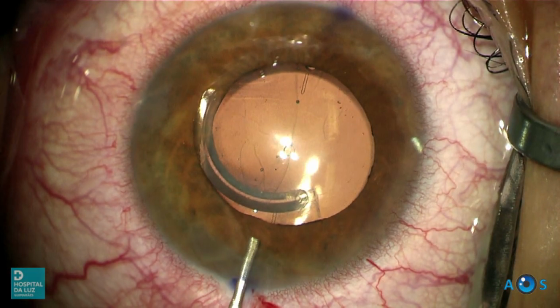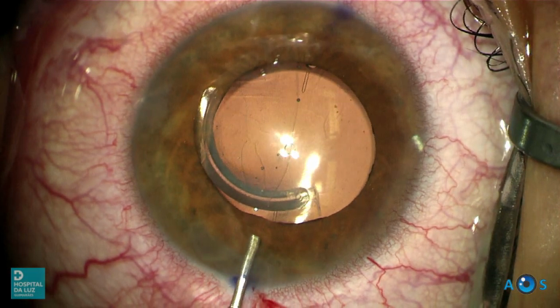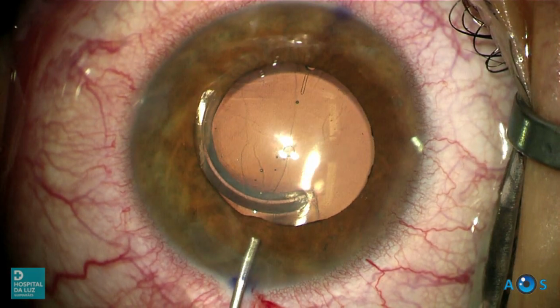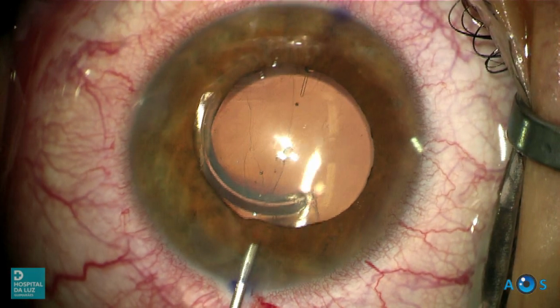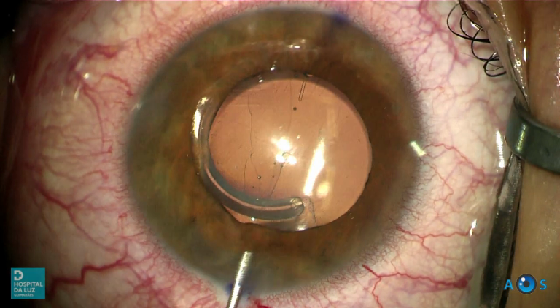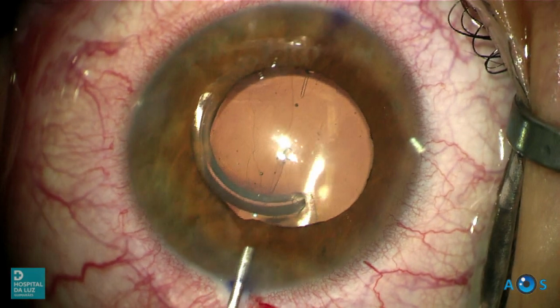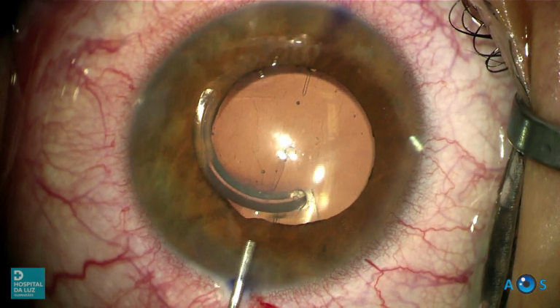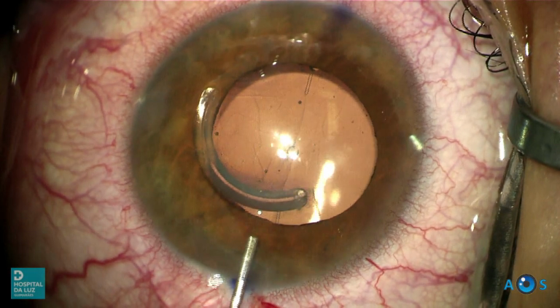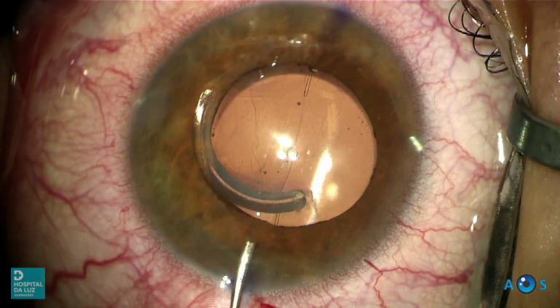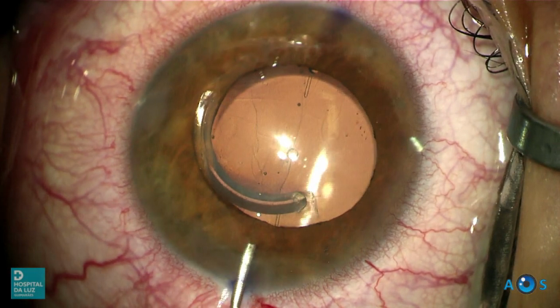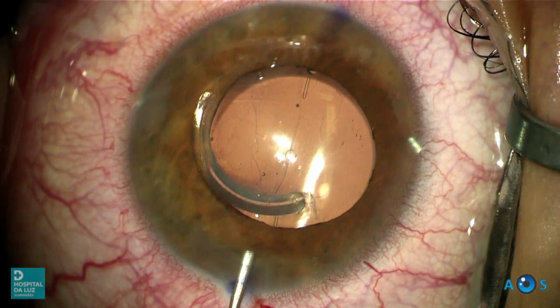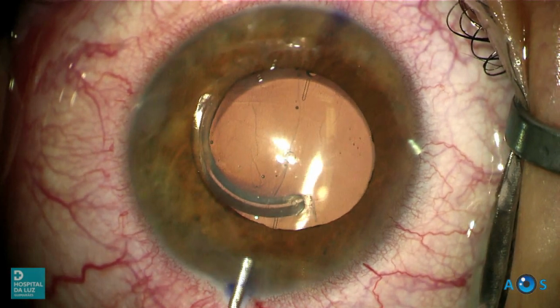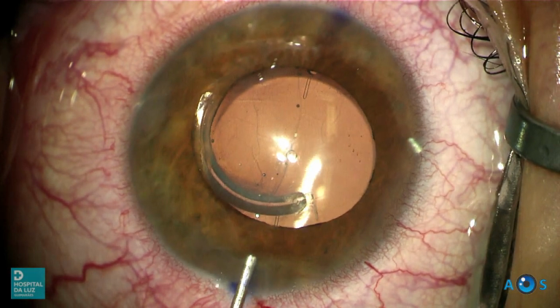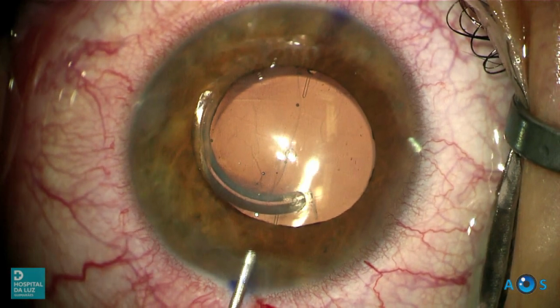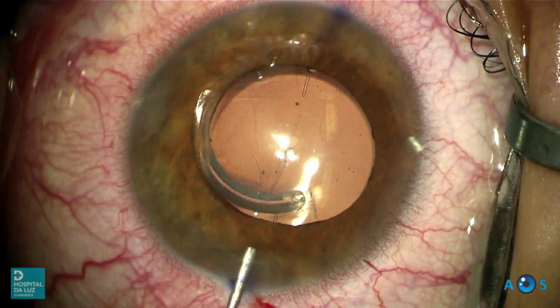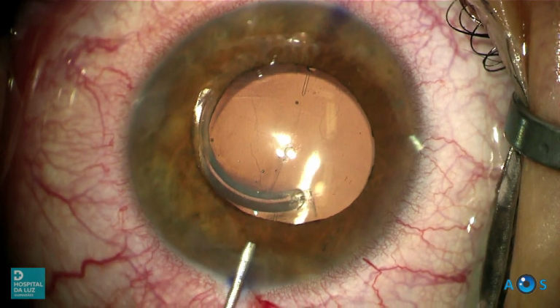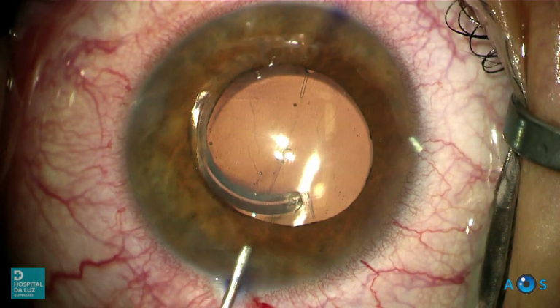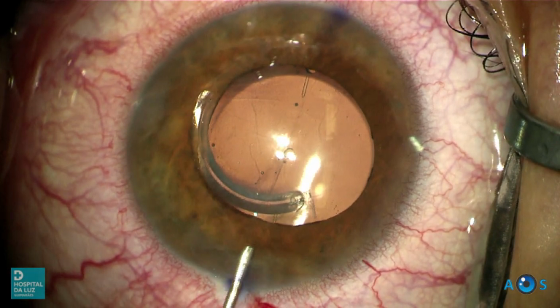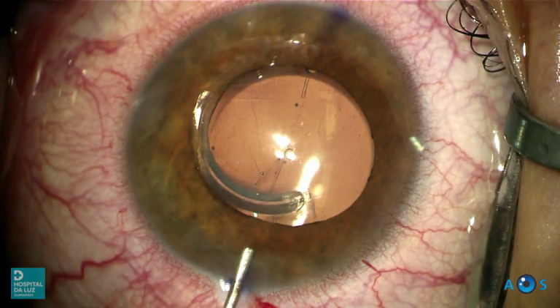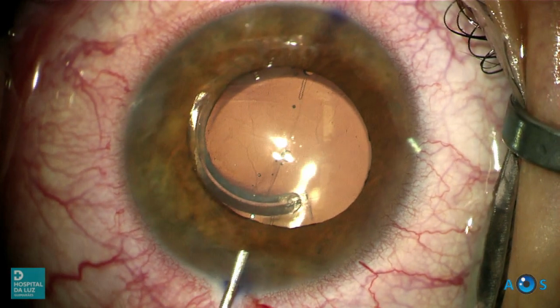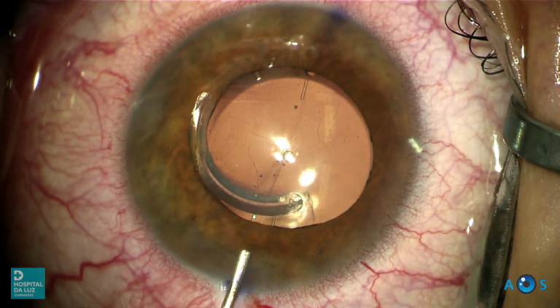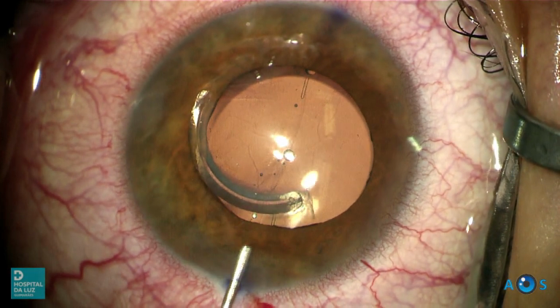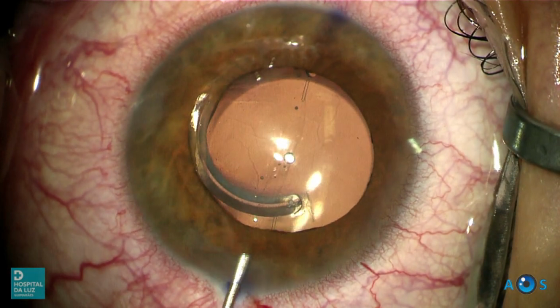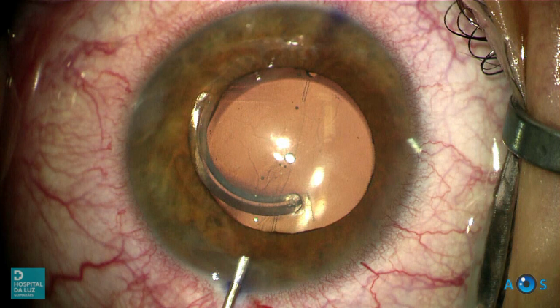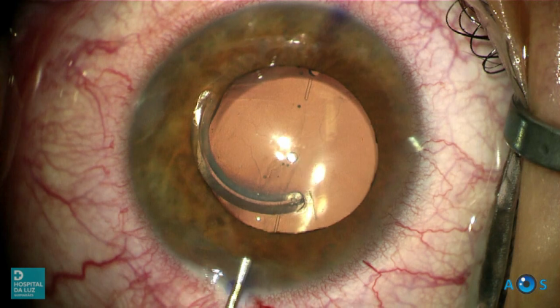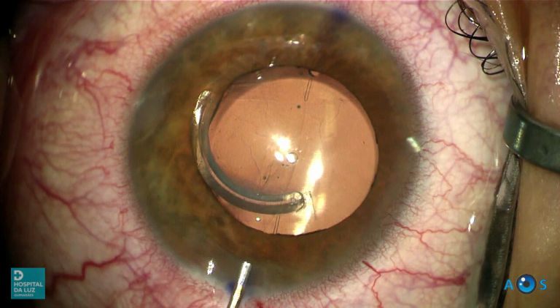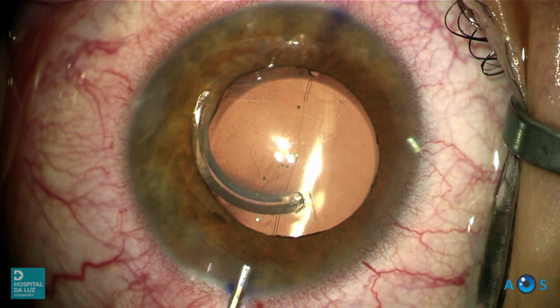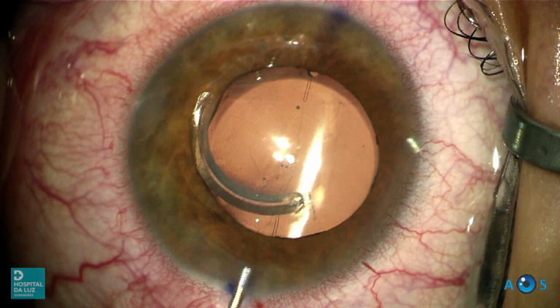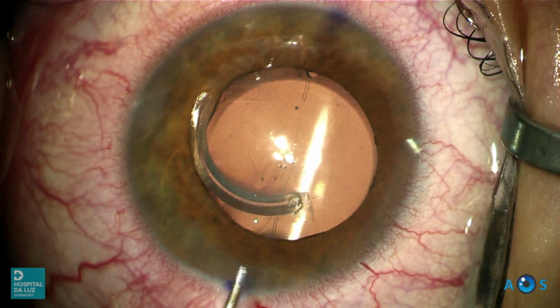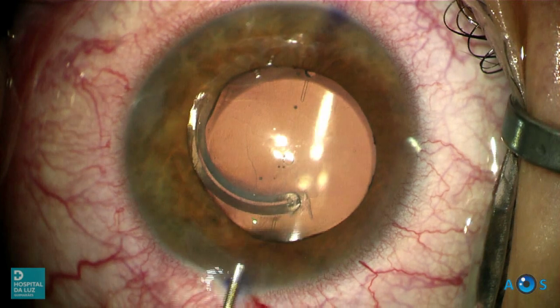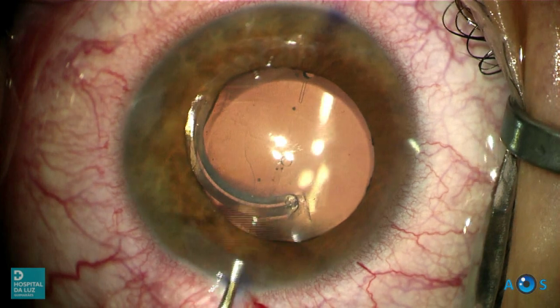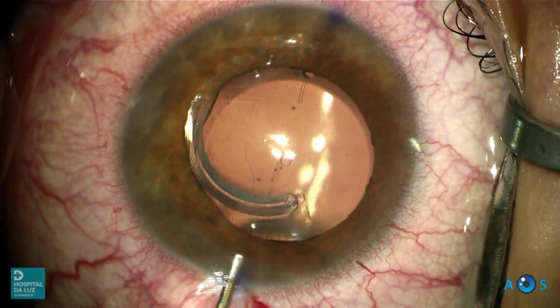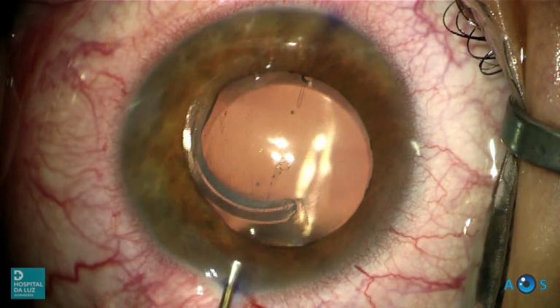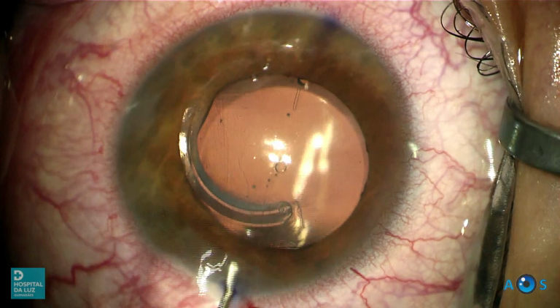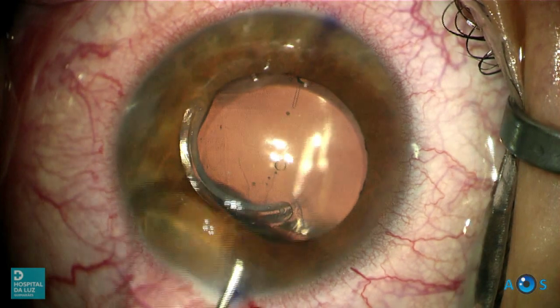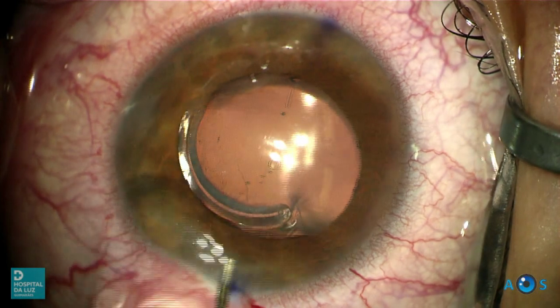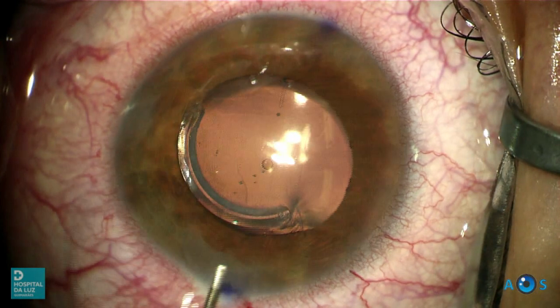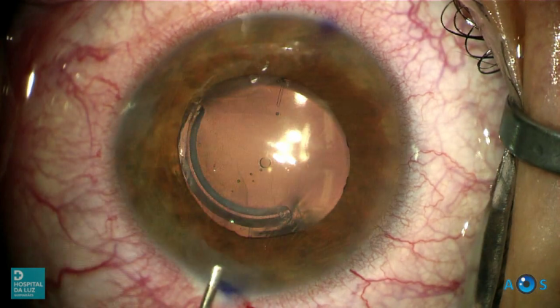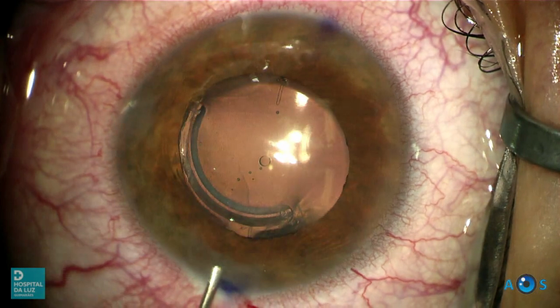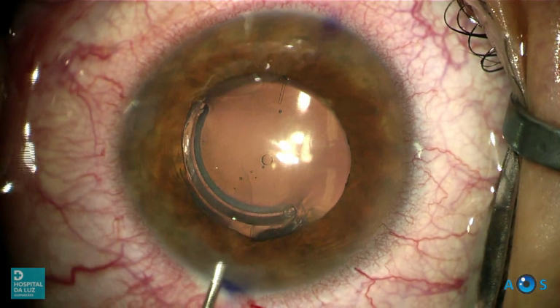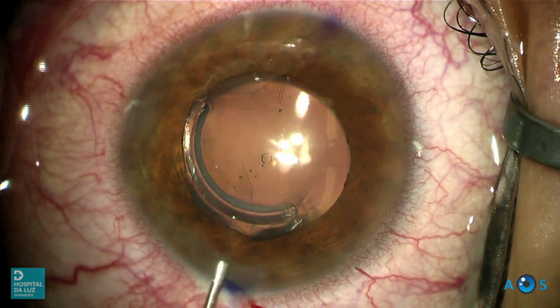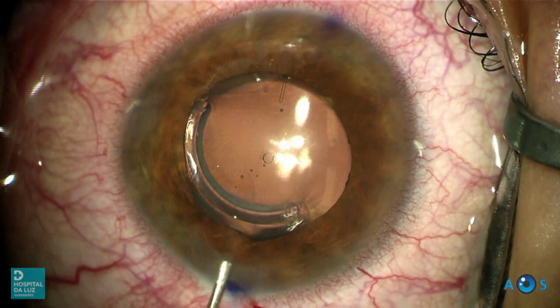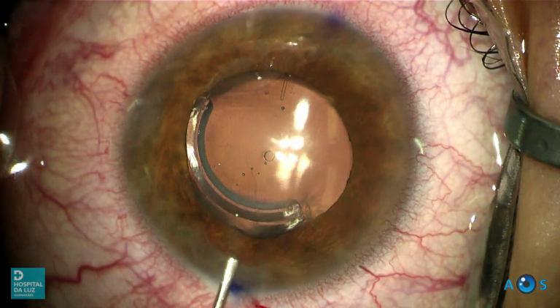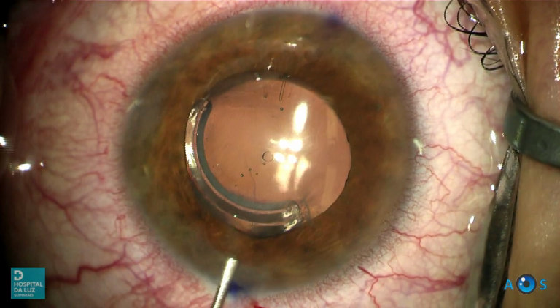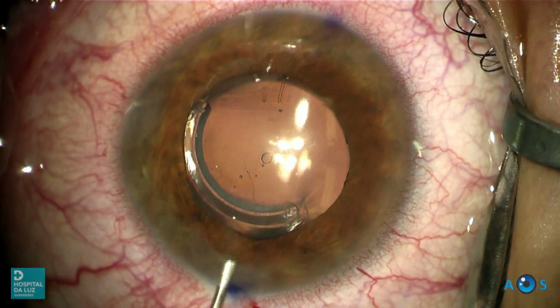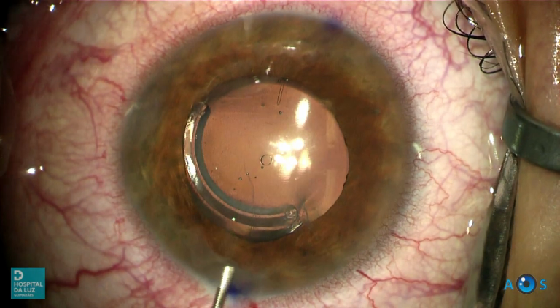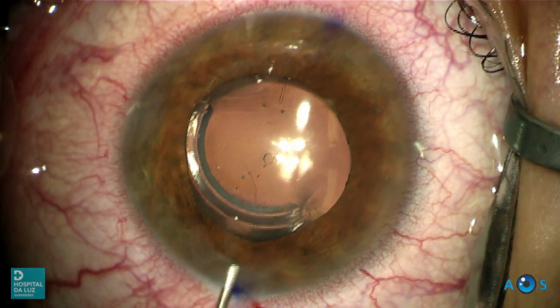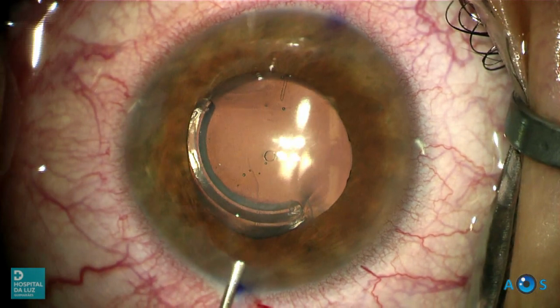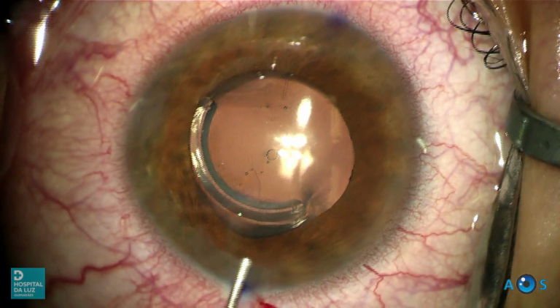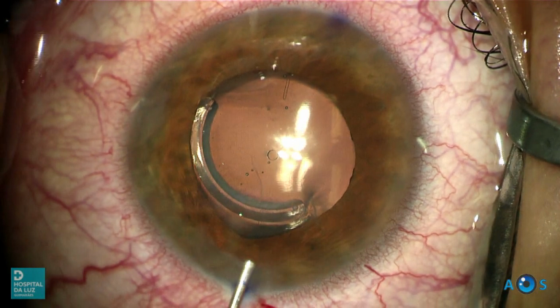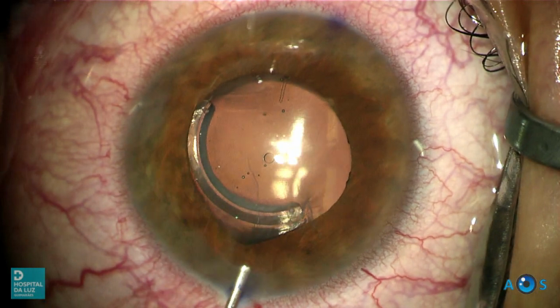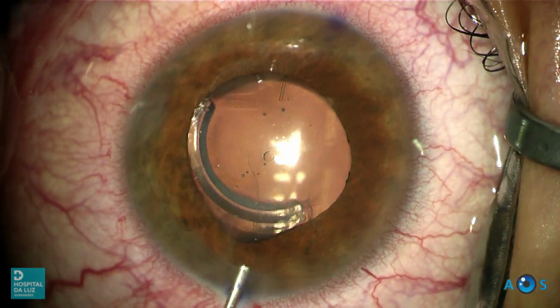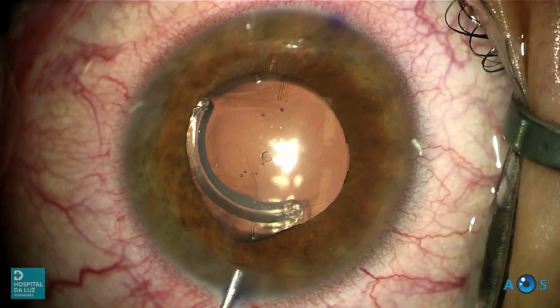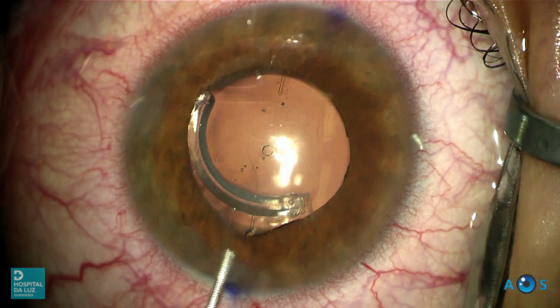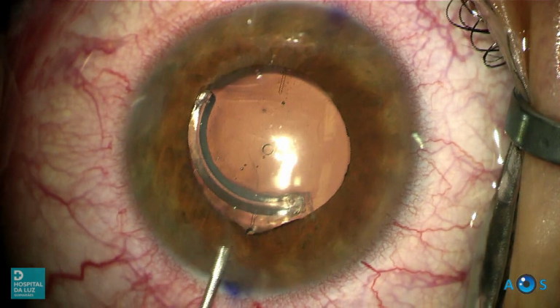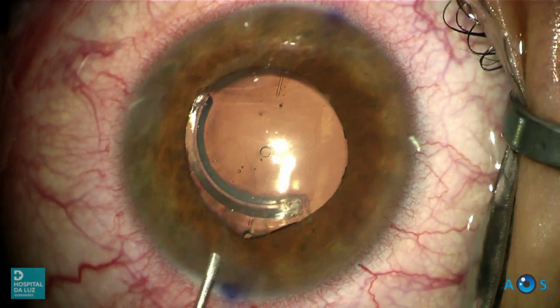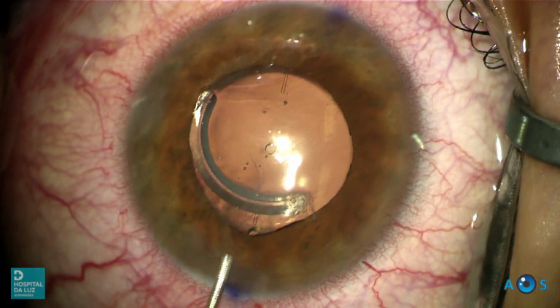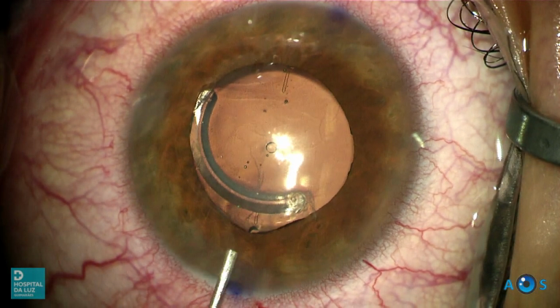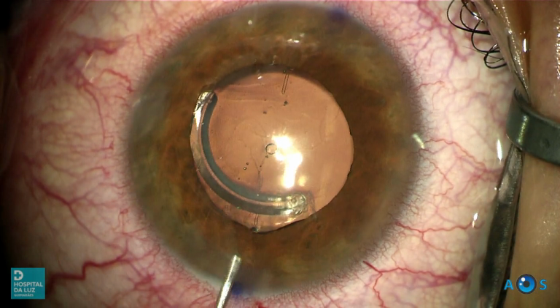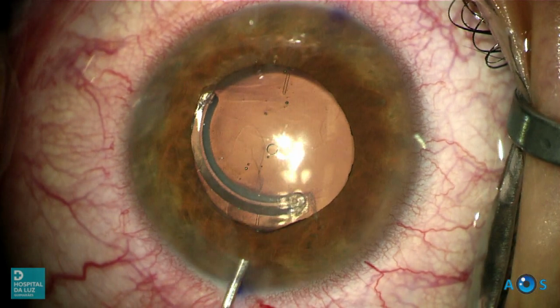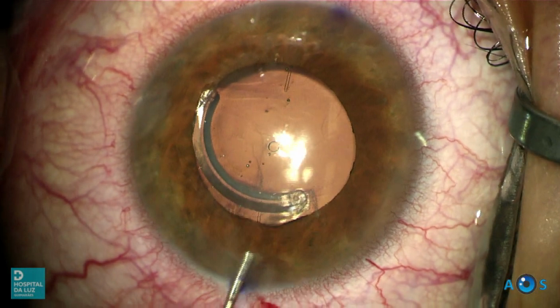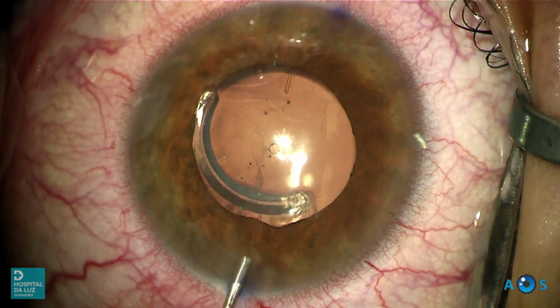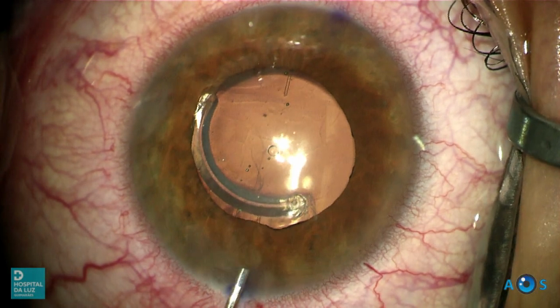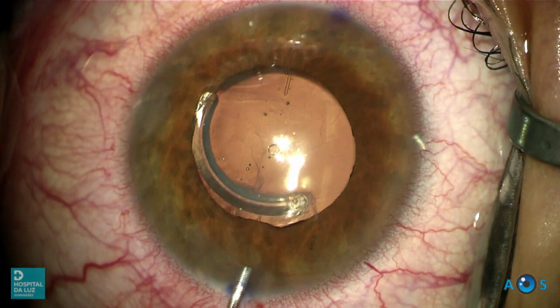It is very important to completely wash out the OVD from the anterior chamber in order to avoid postoperative IOP spikes.